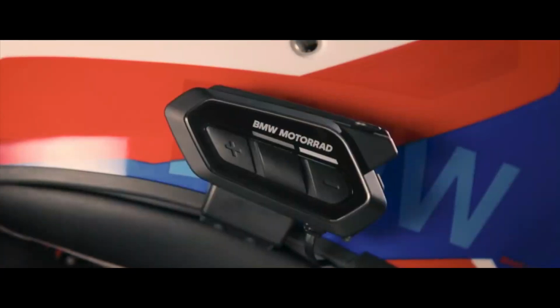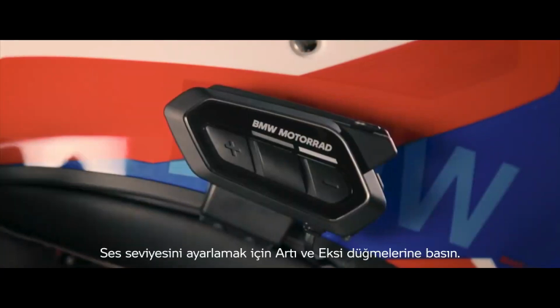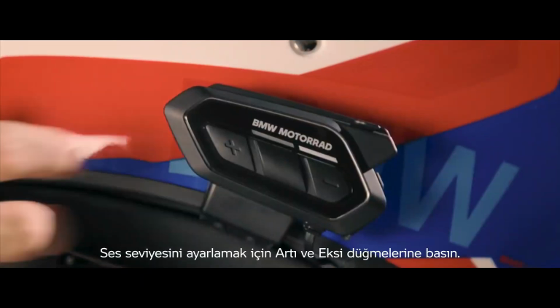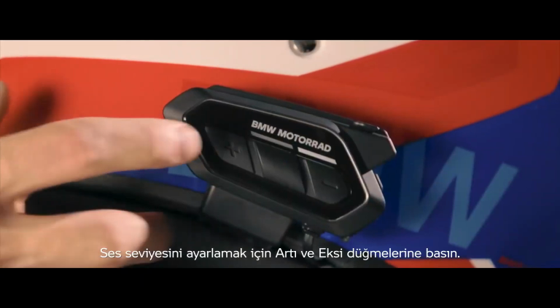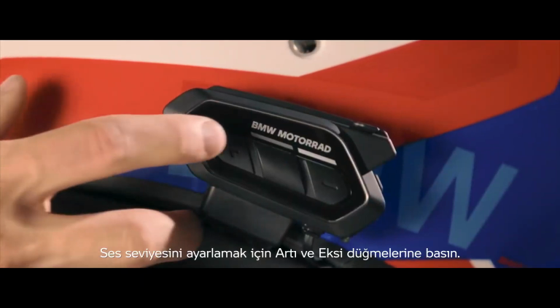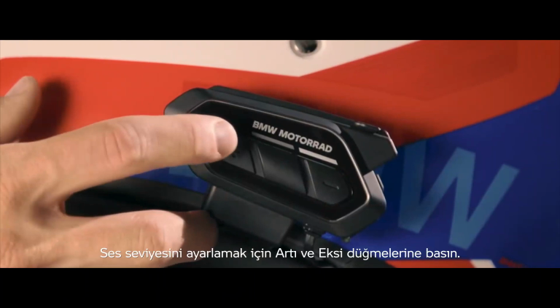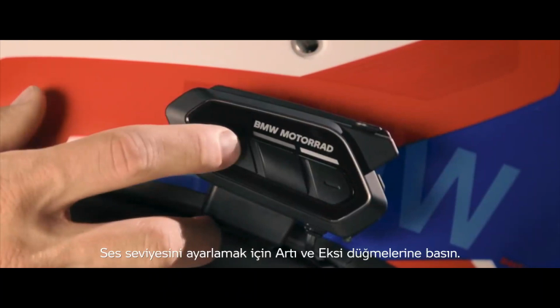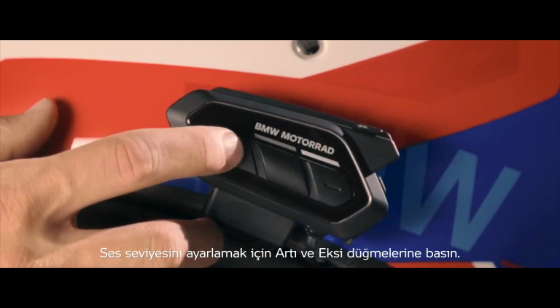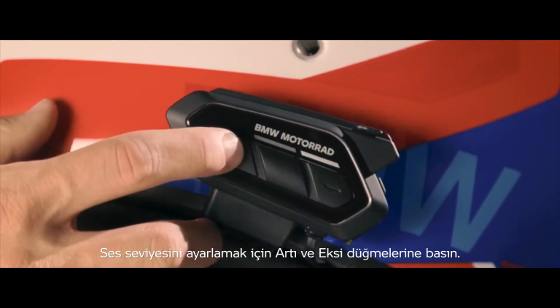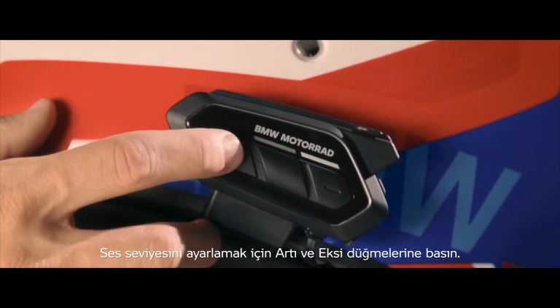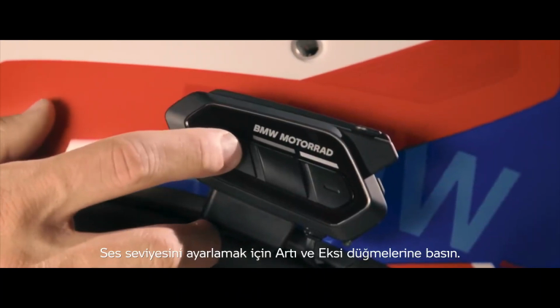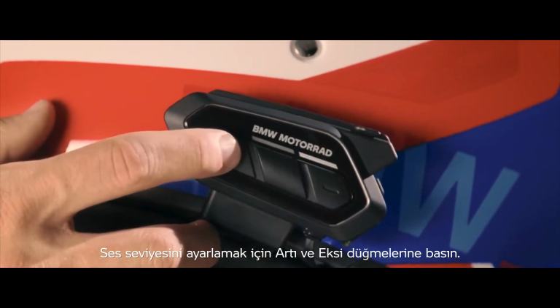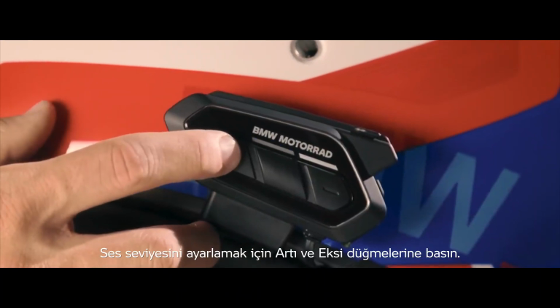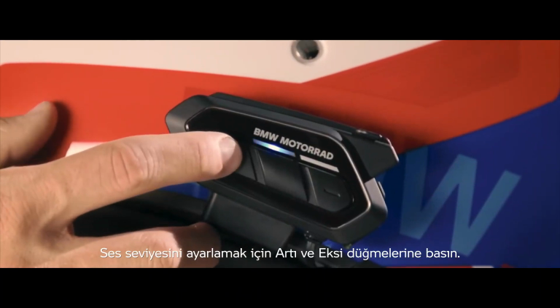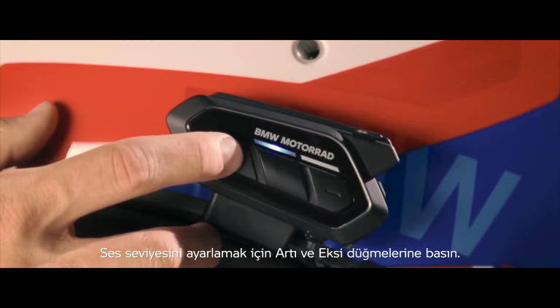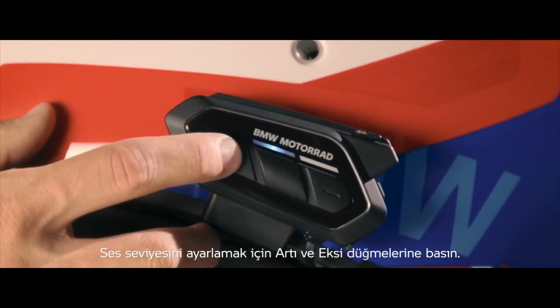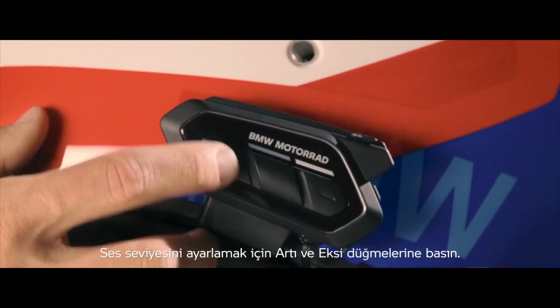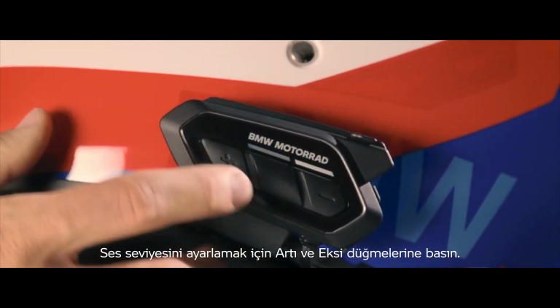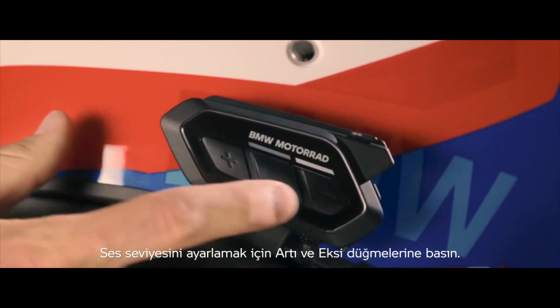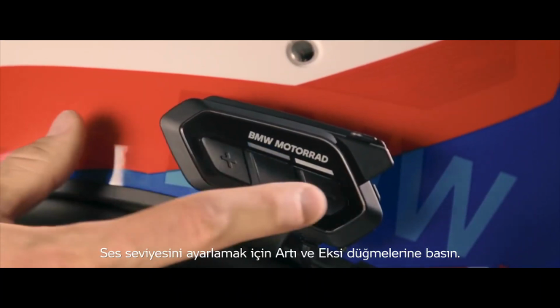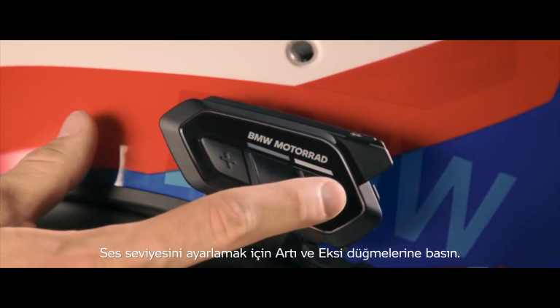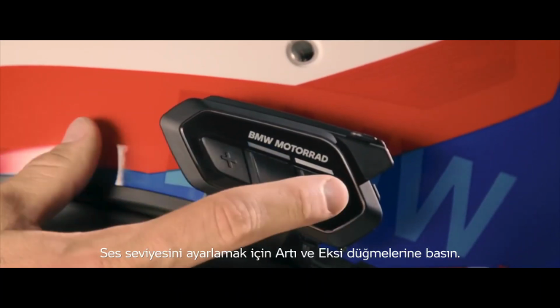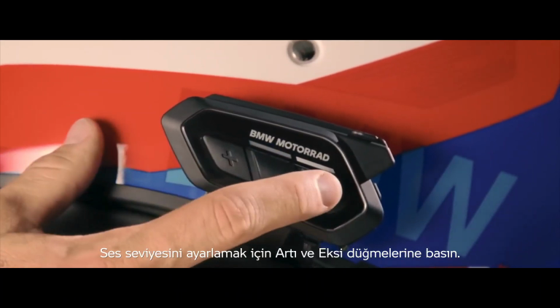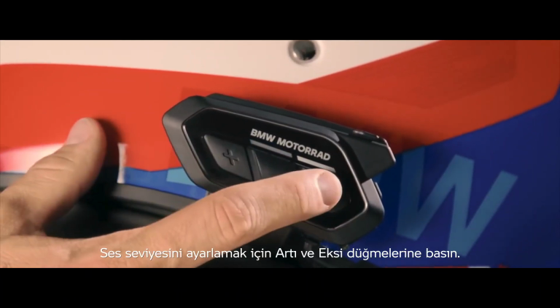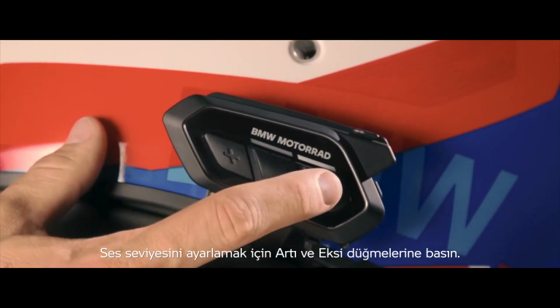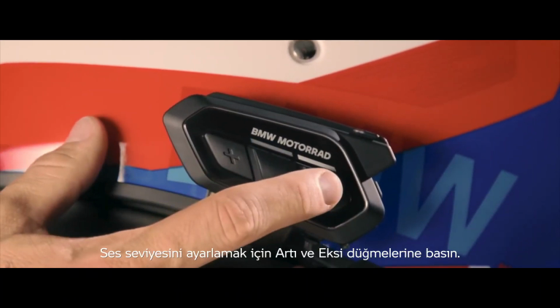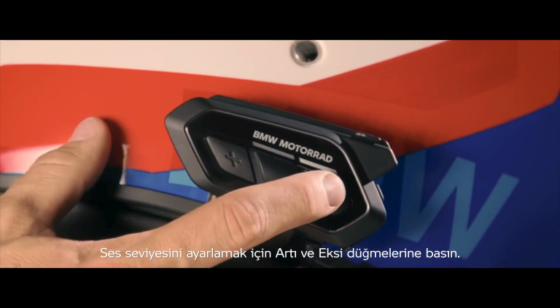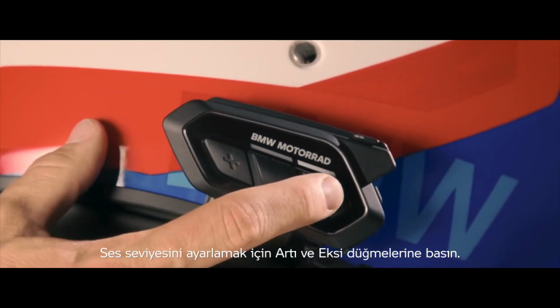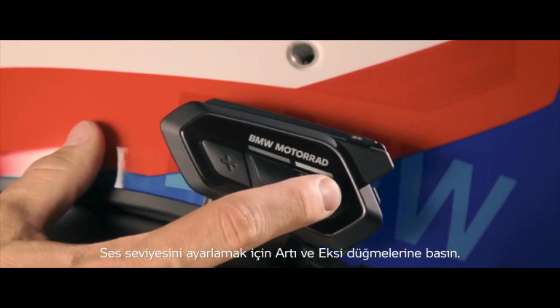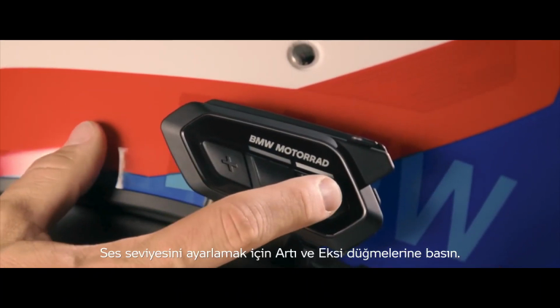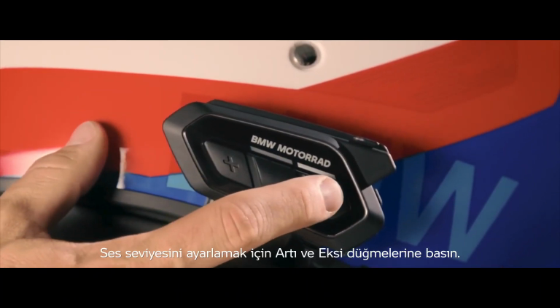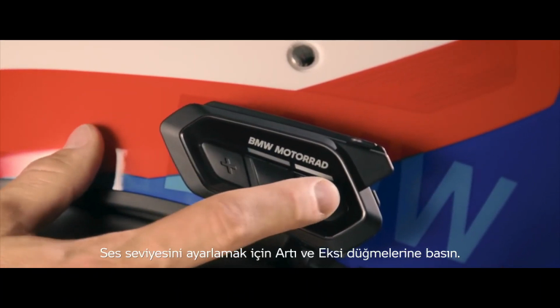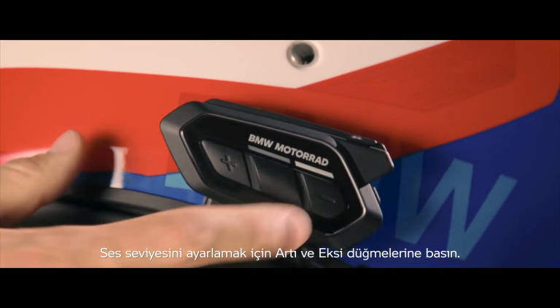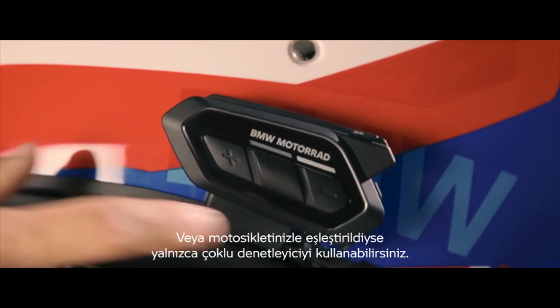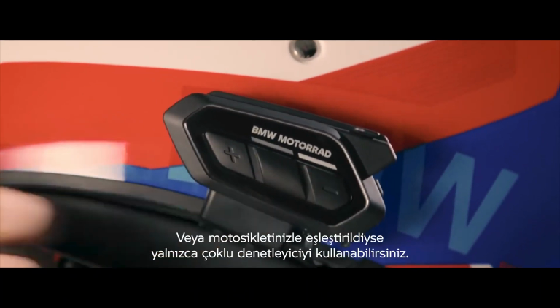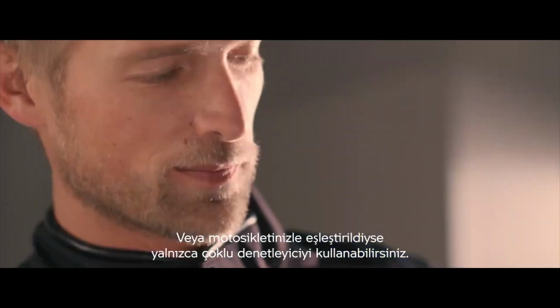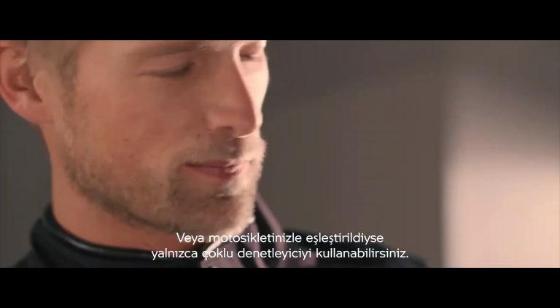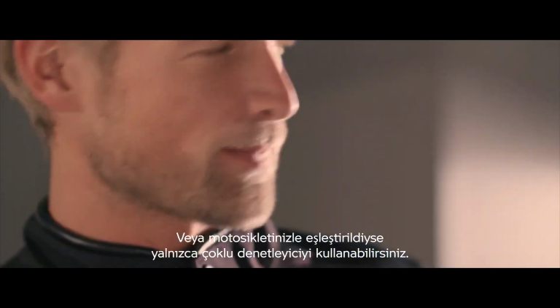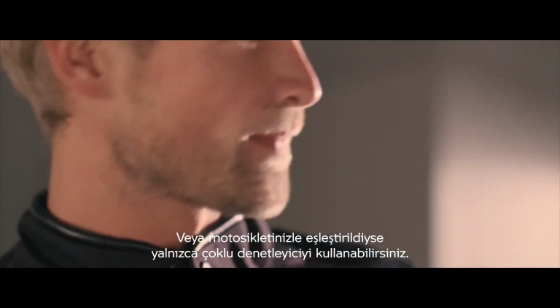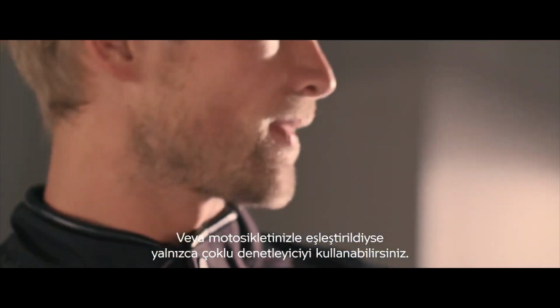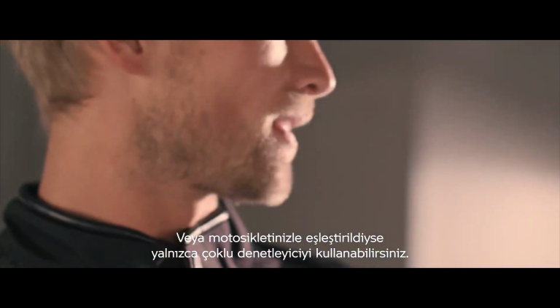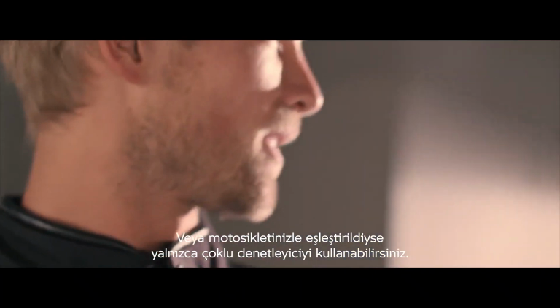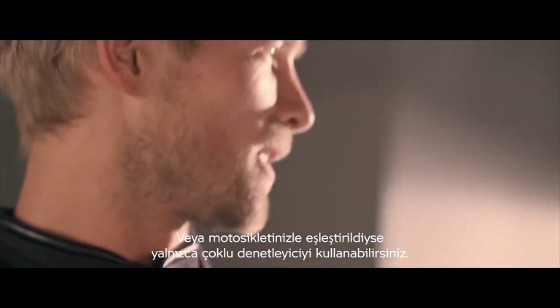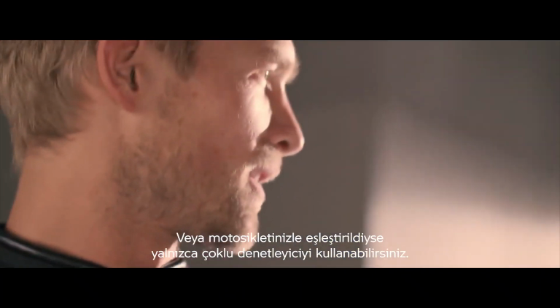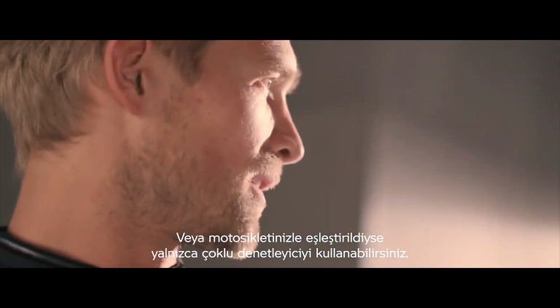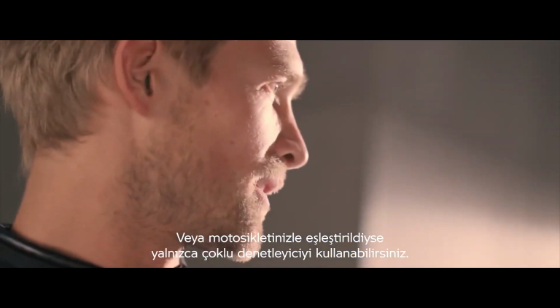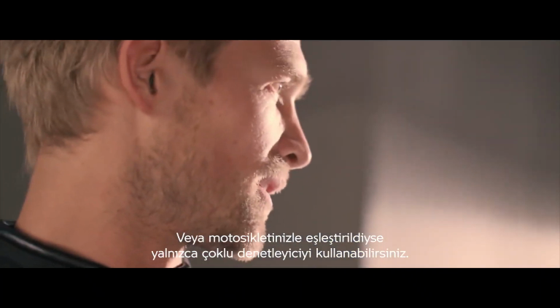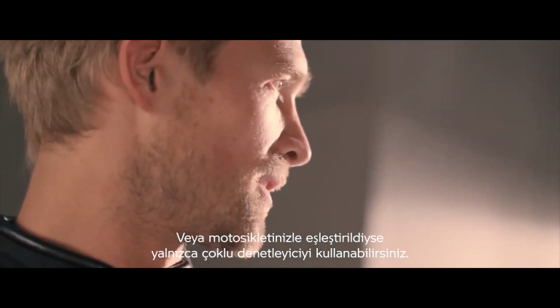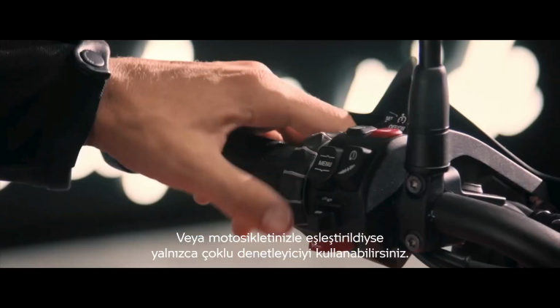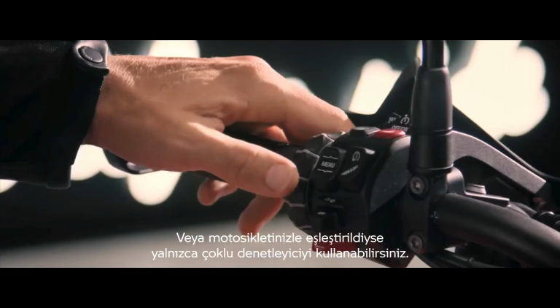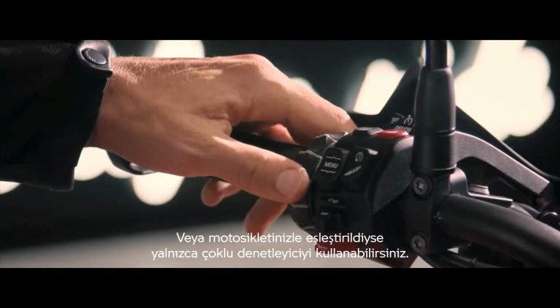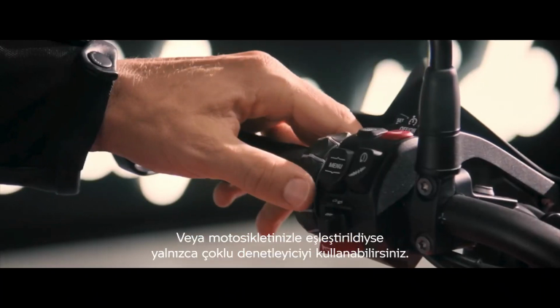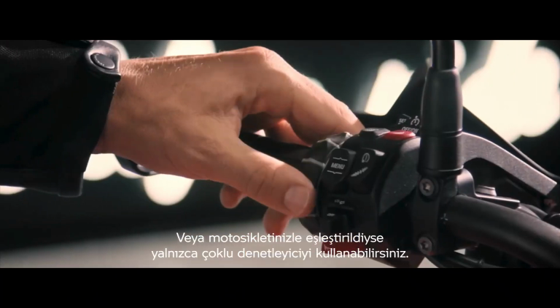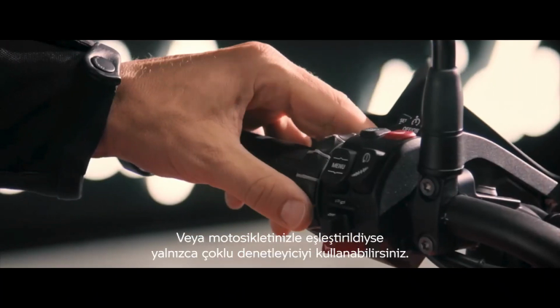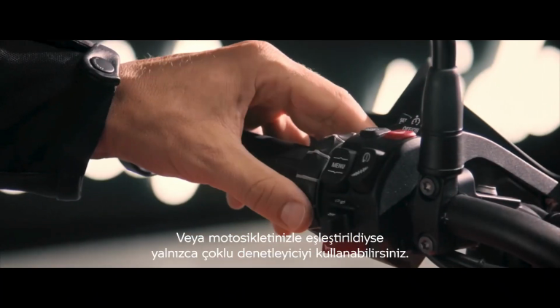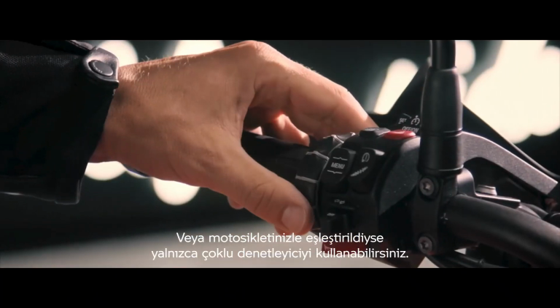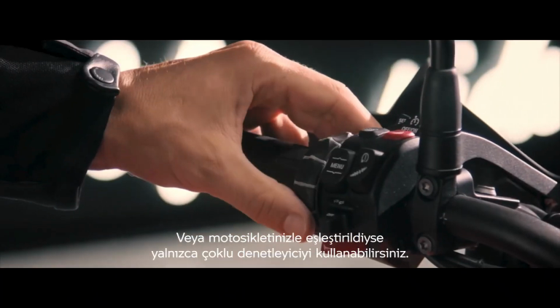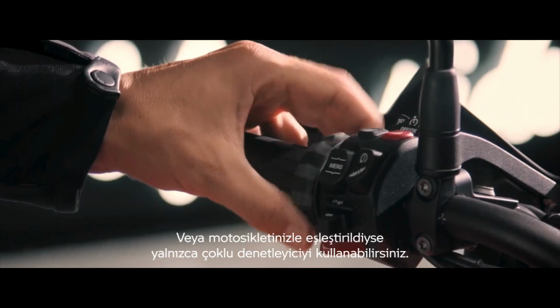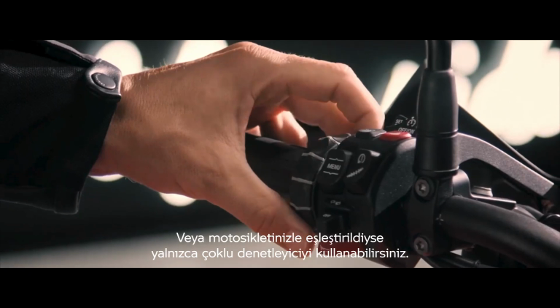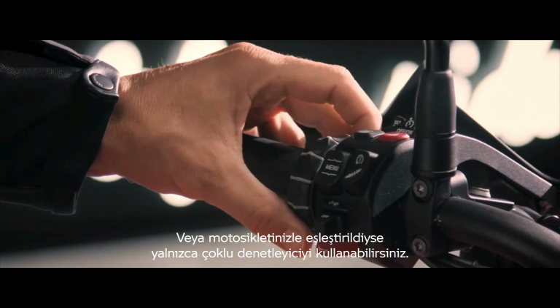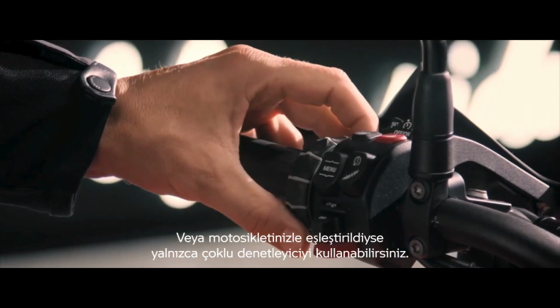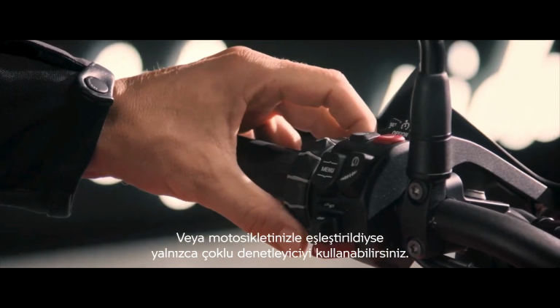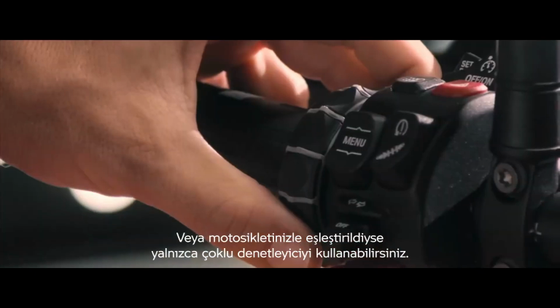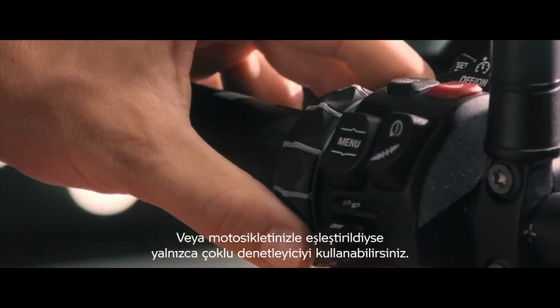Press plus or minus to adjust the volume. Or, if paired to your bike, just use the multi-controller.